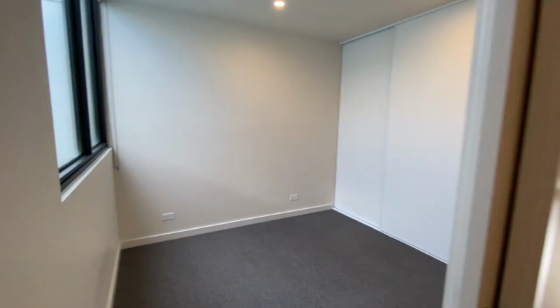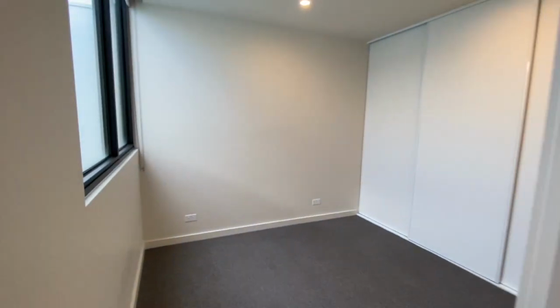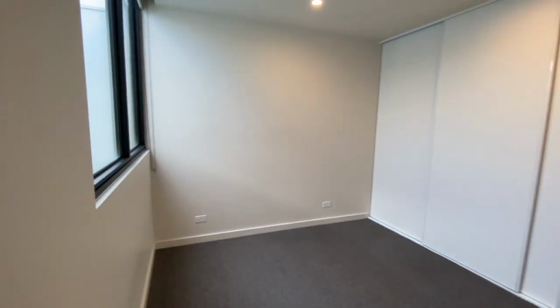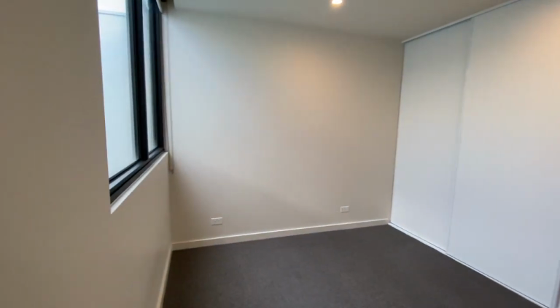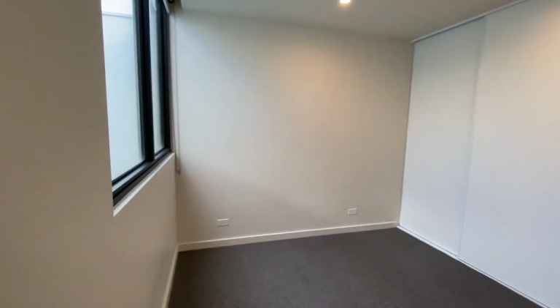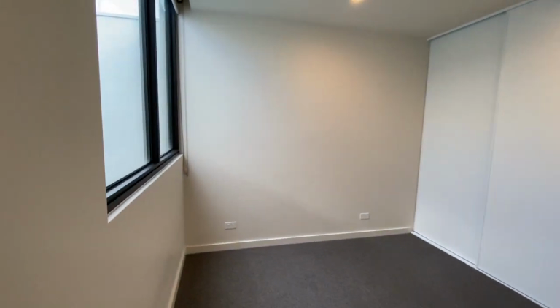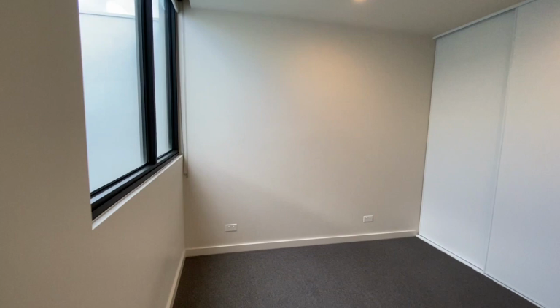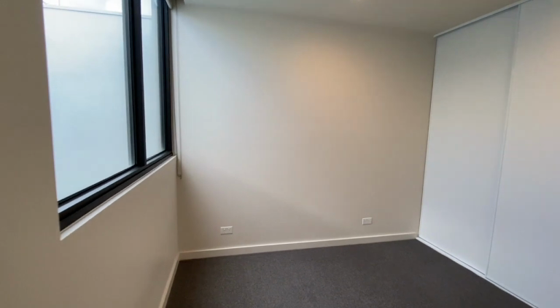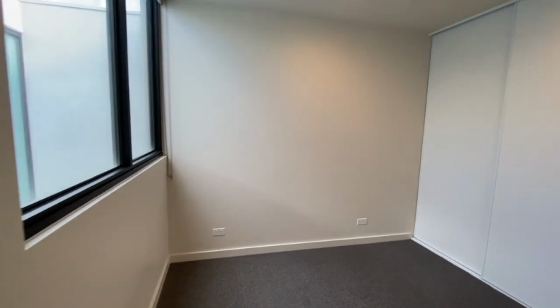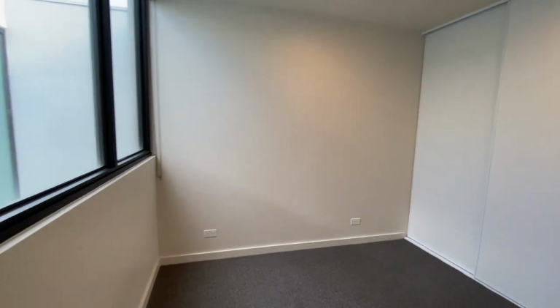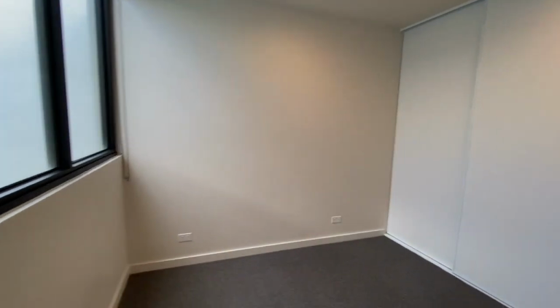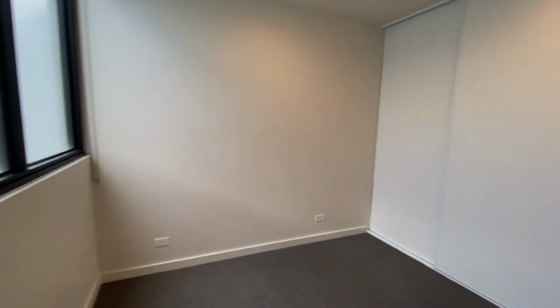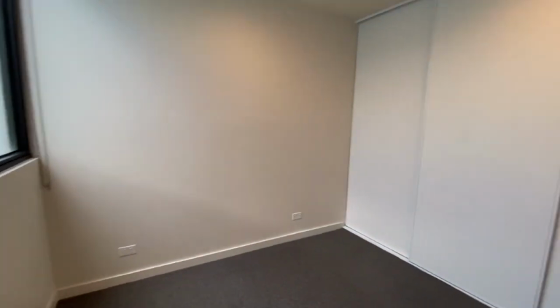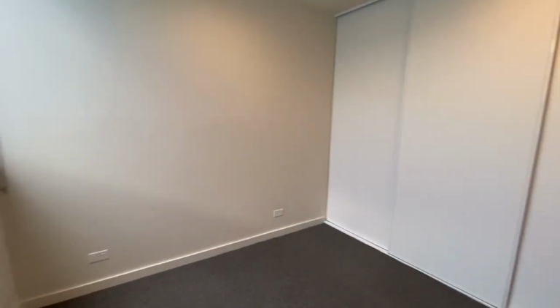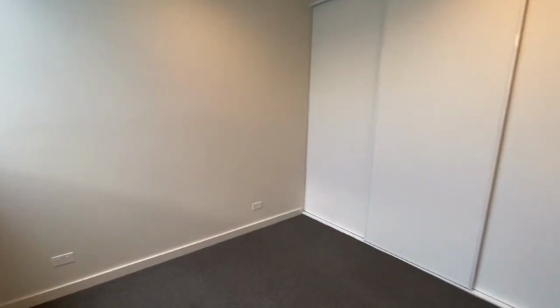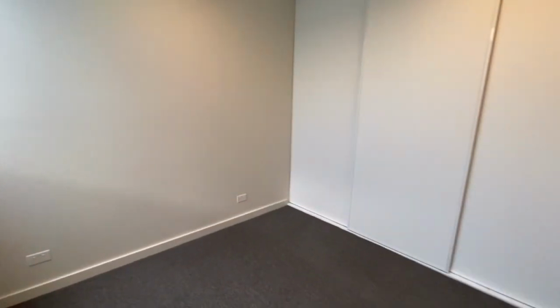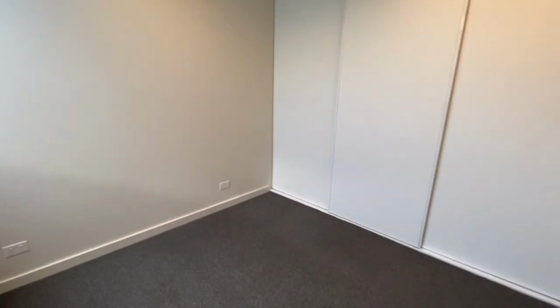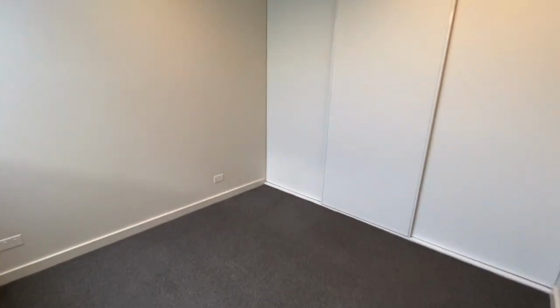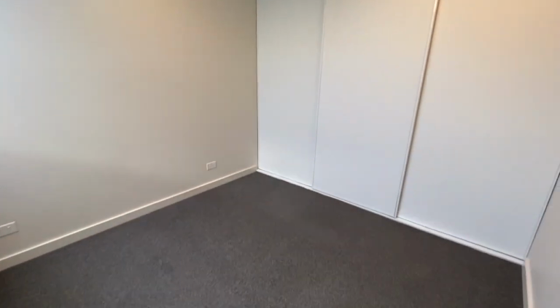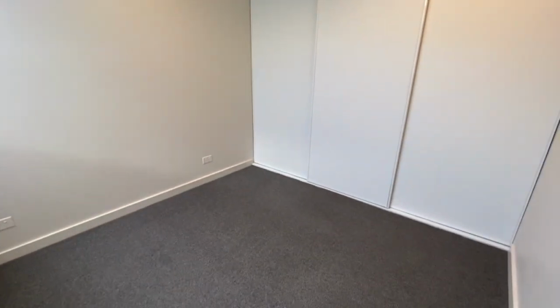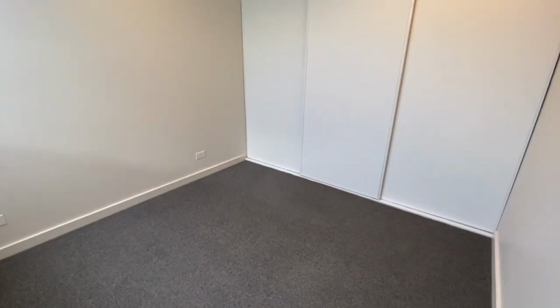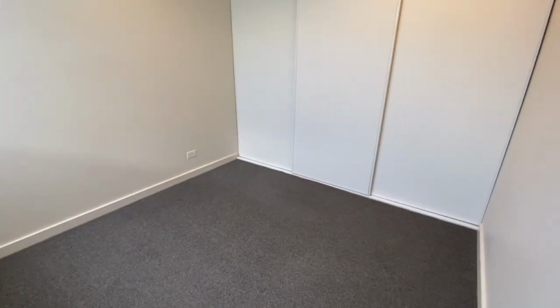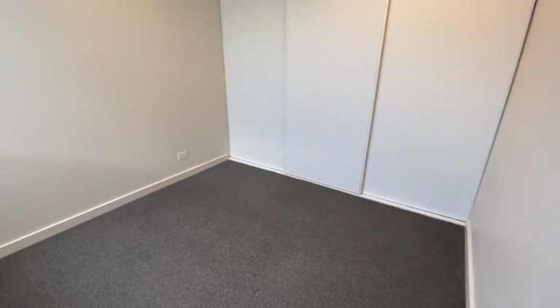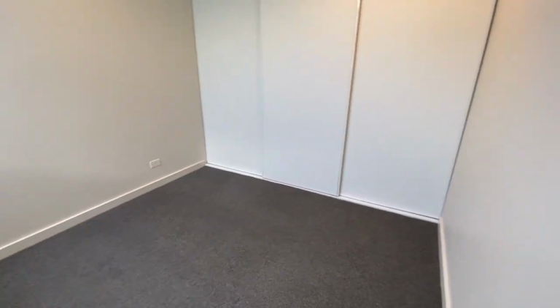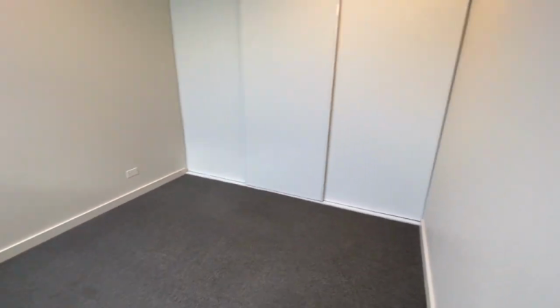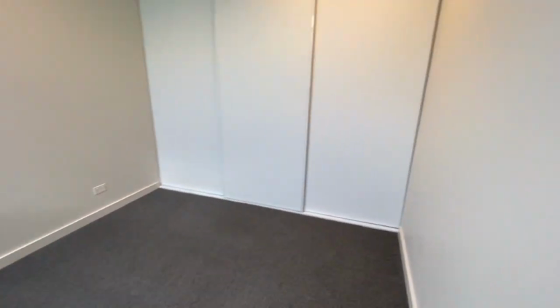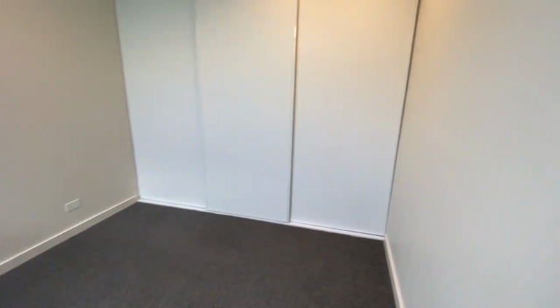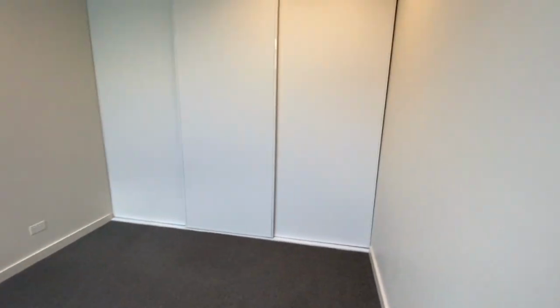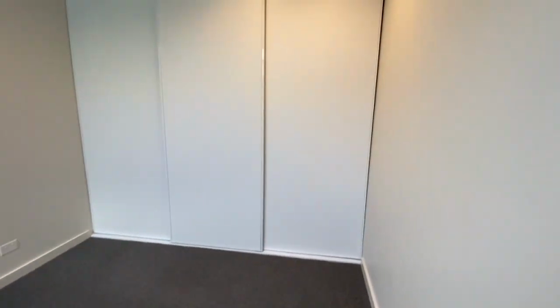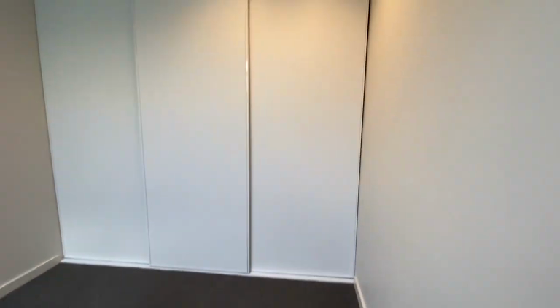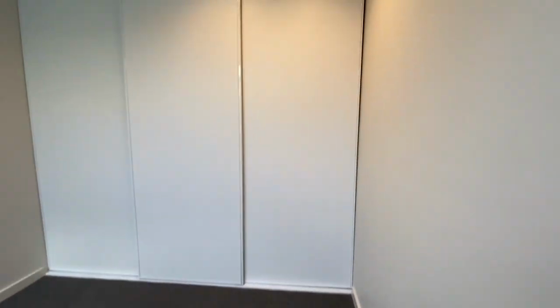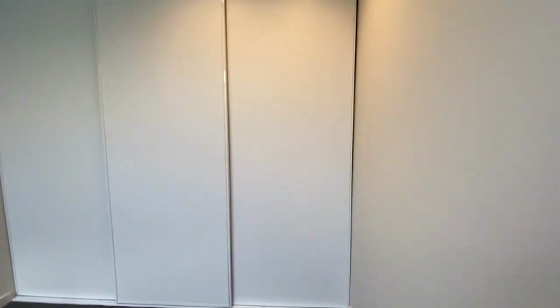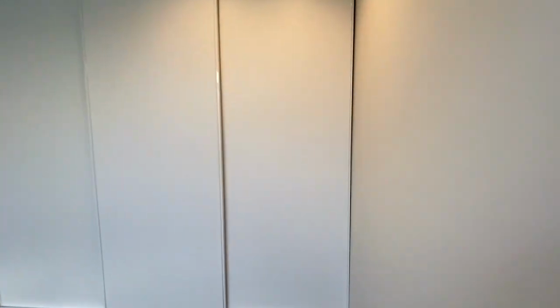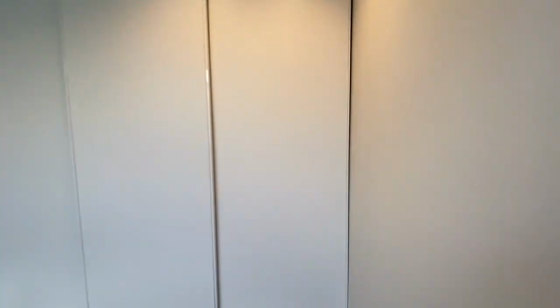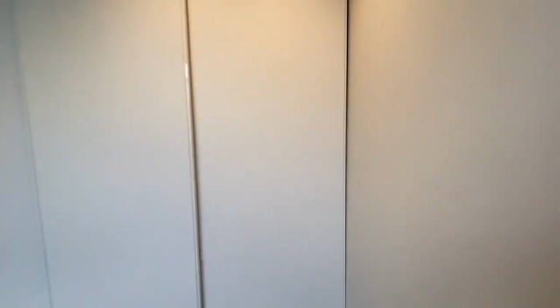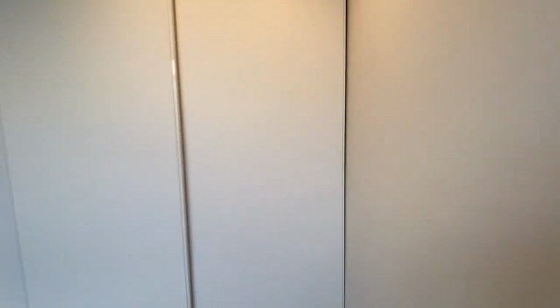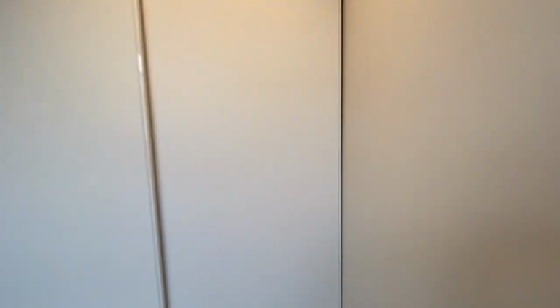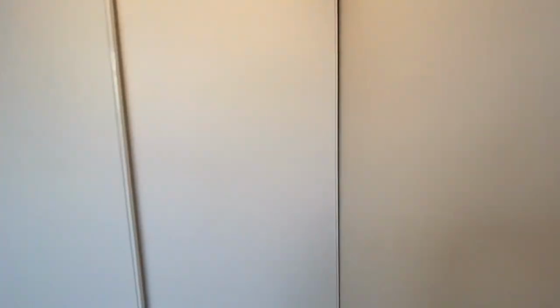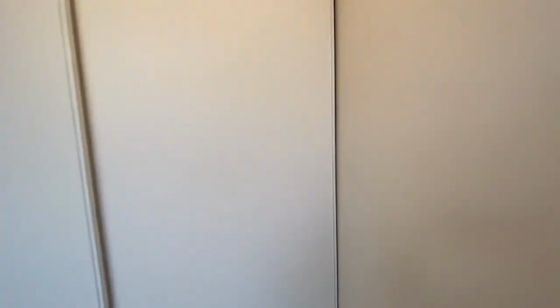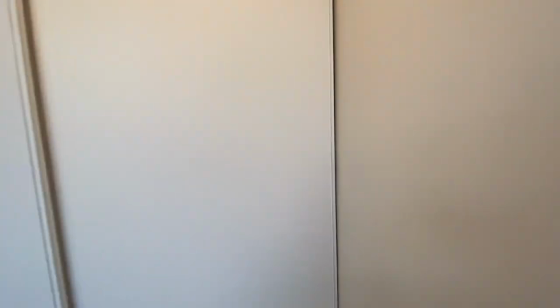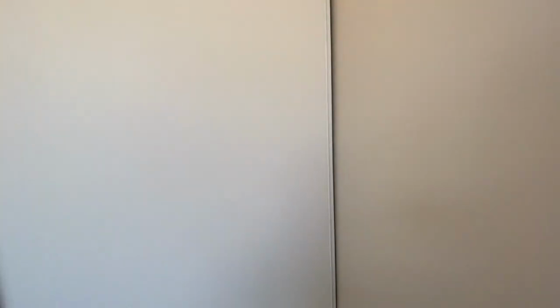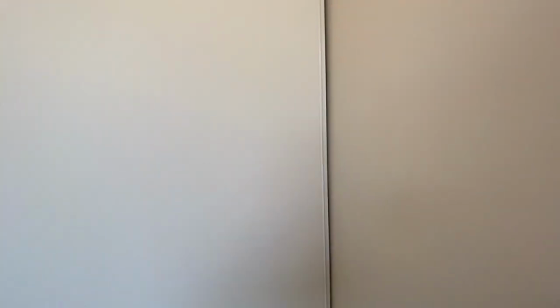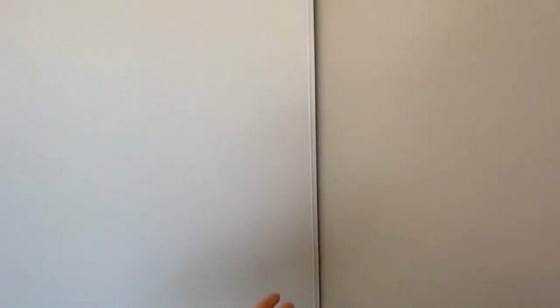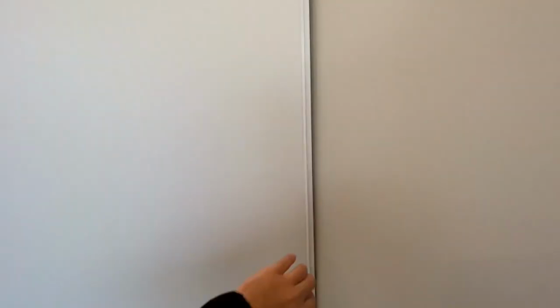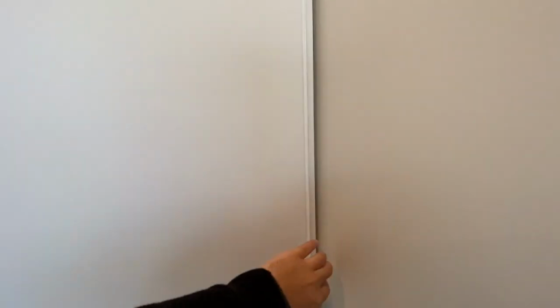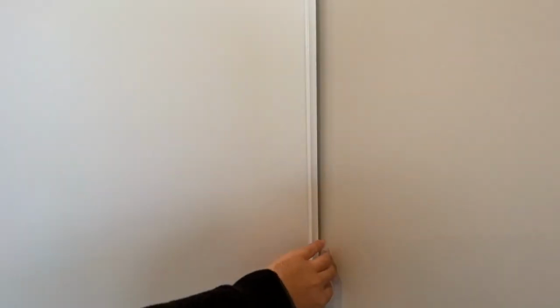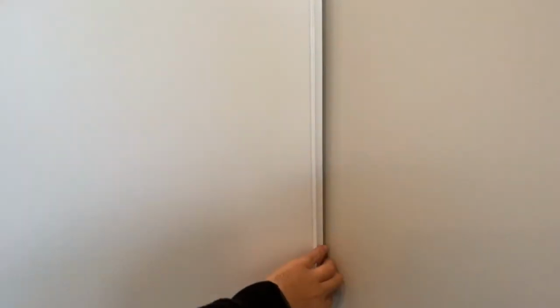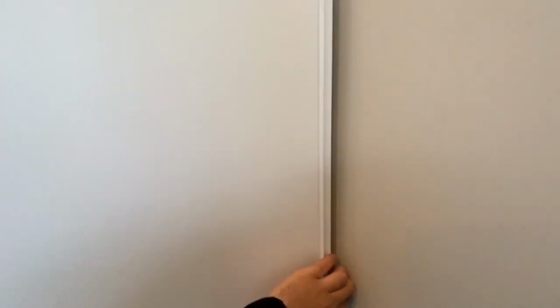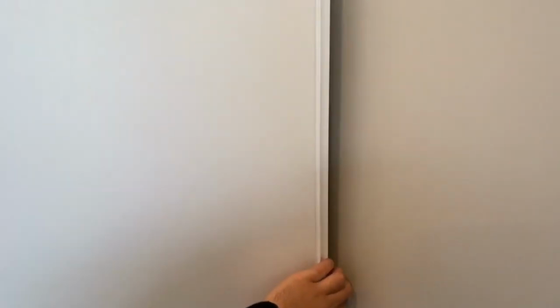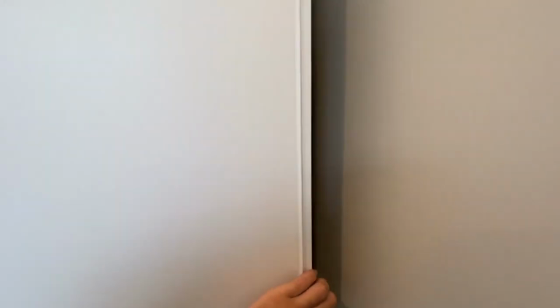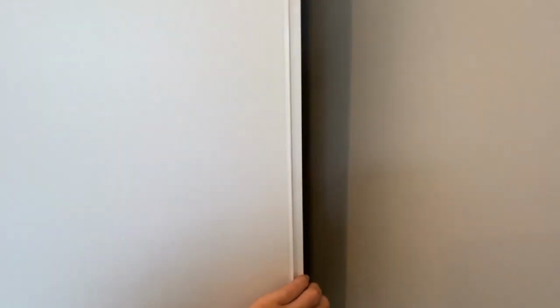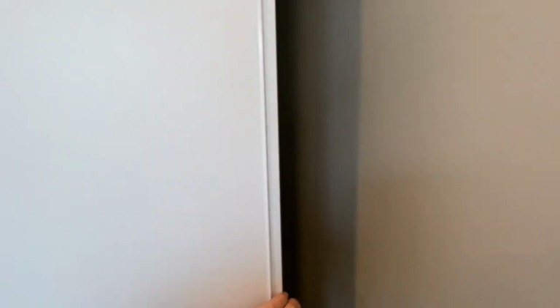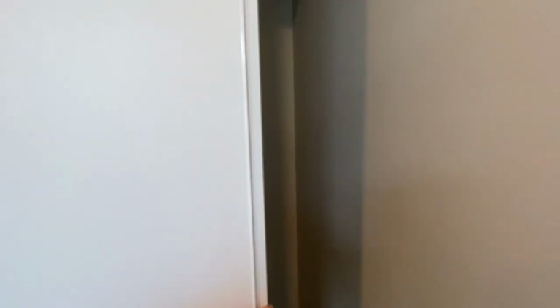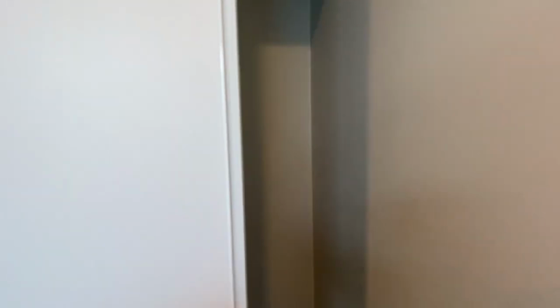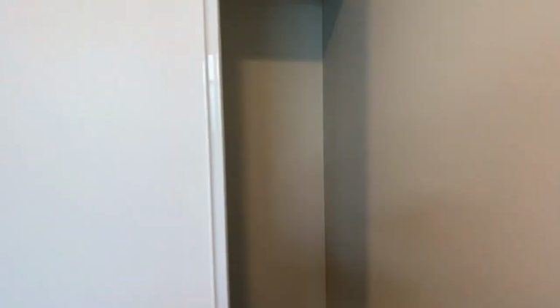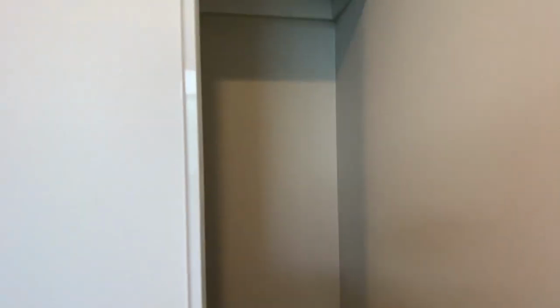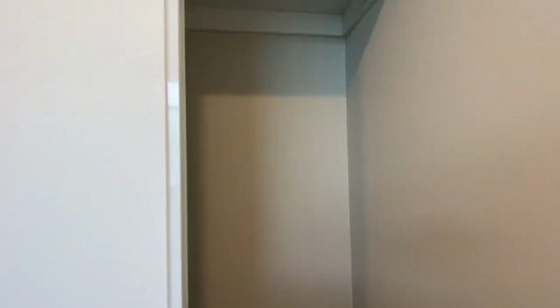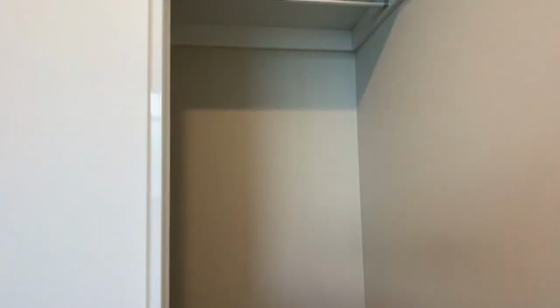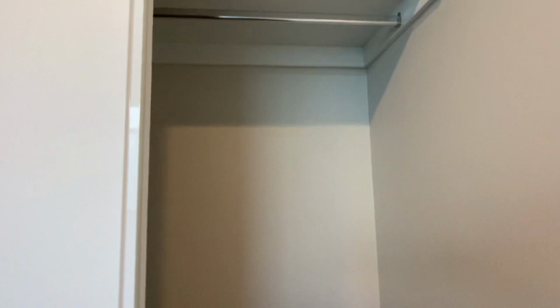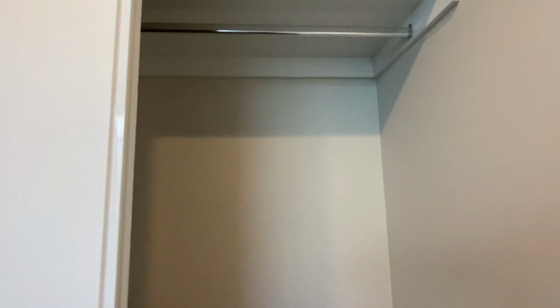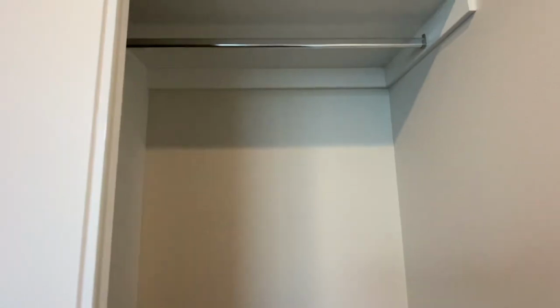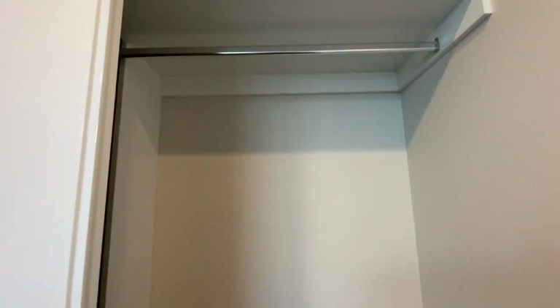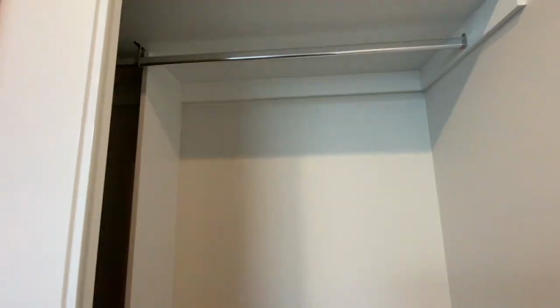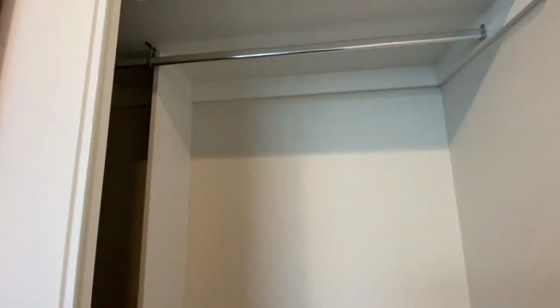Bedroom 1, with lots of natural sunlight and a large built-in wardrobe.